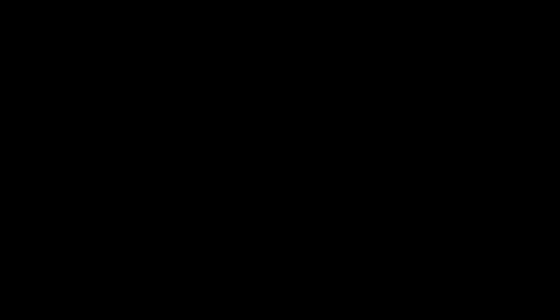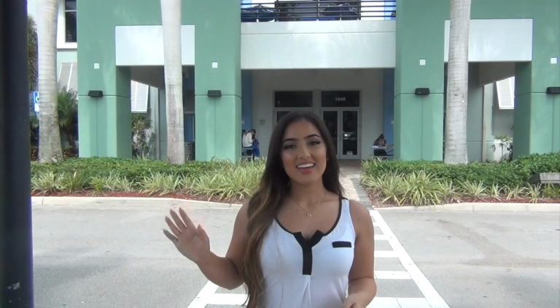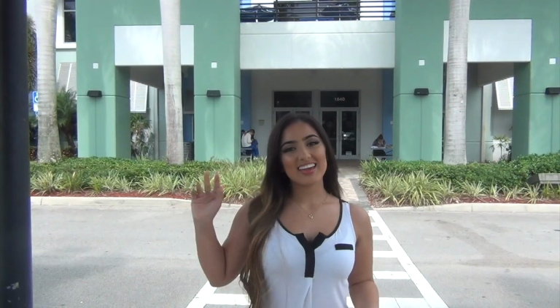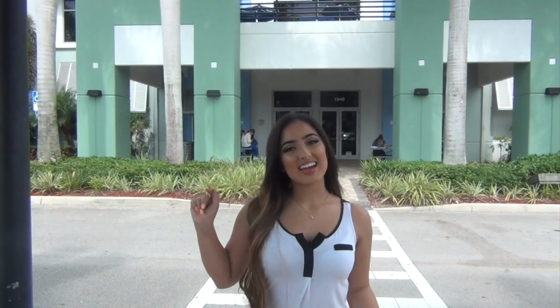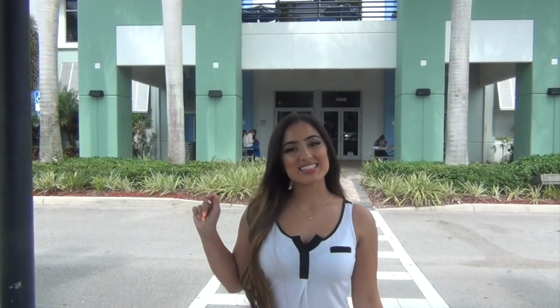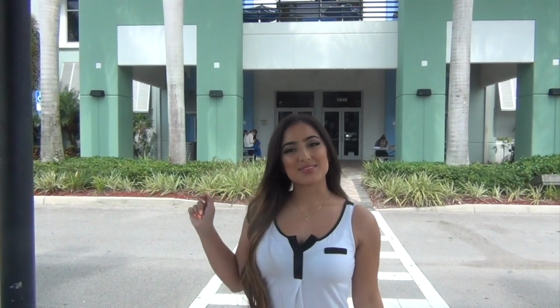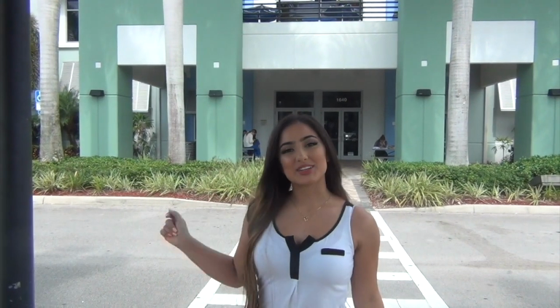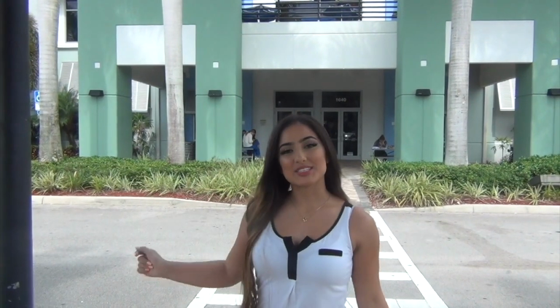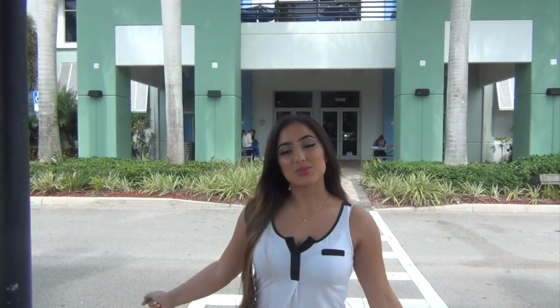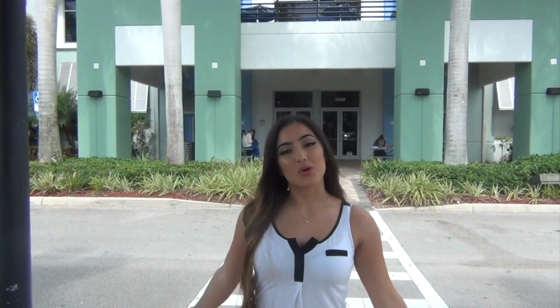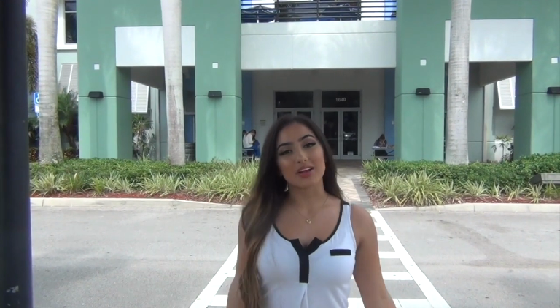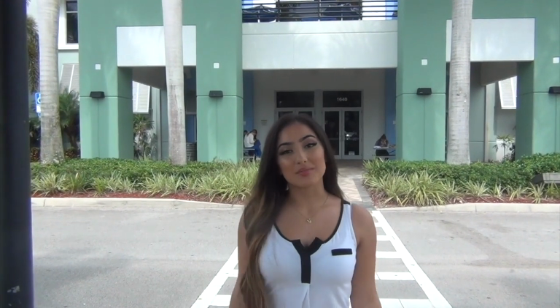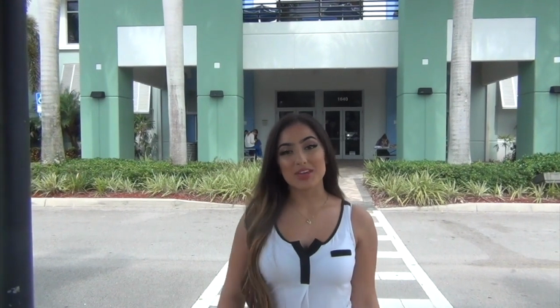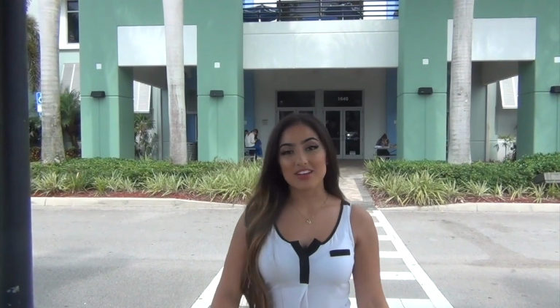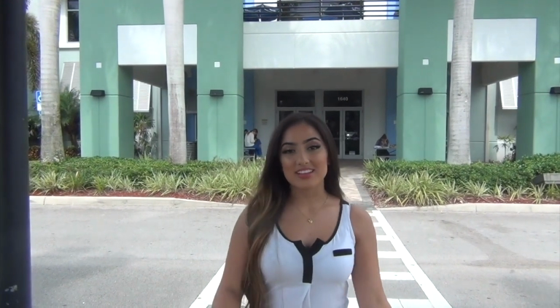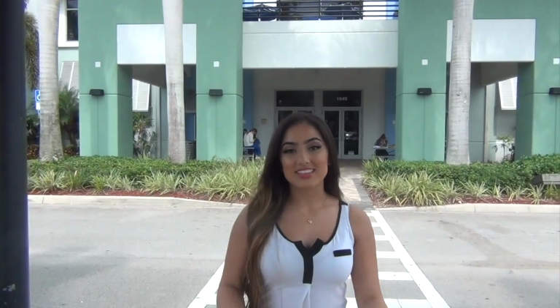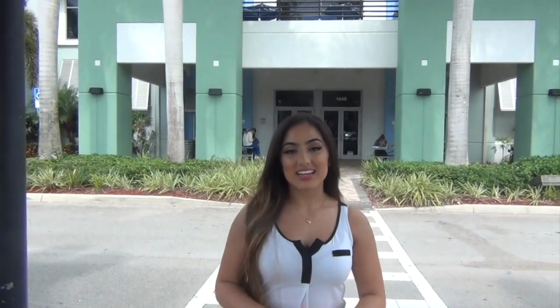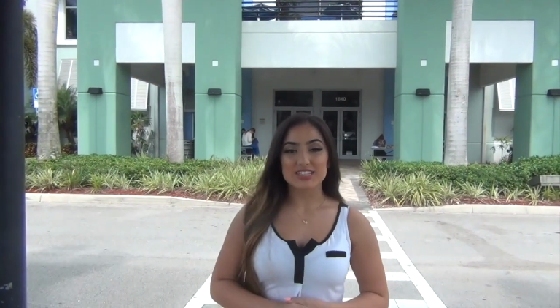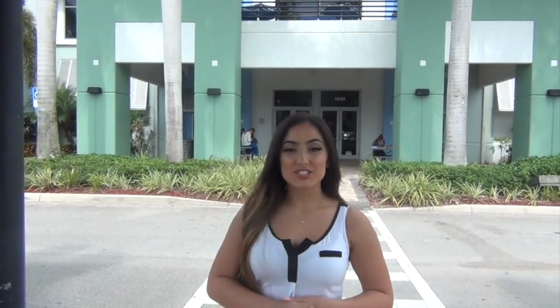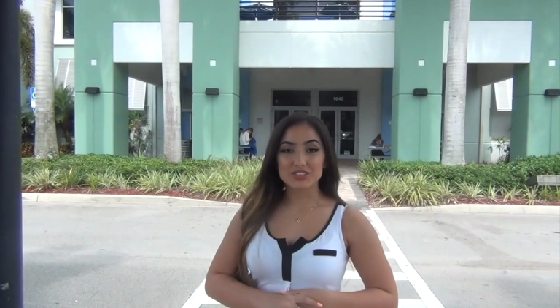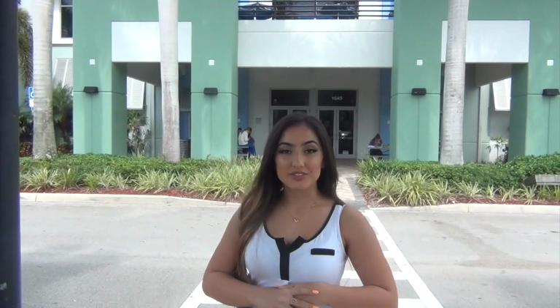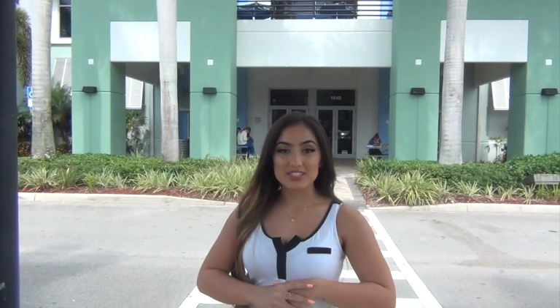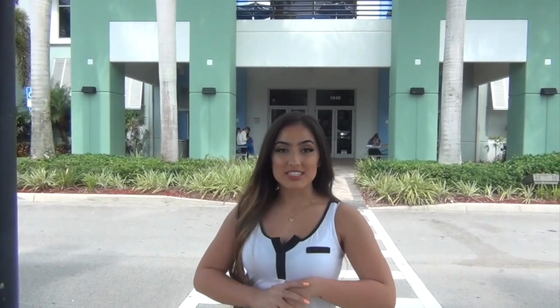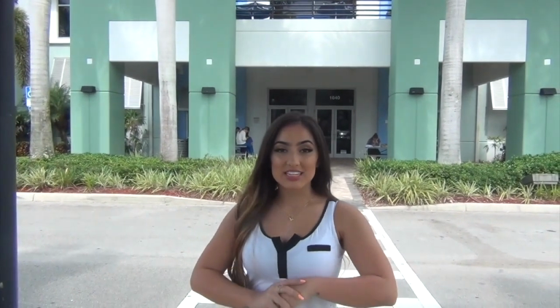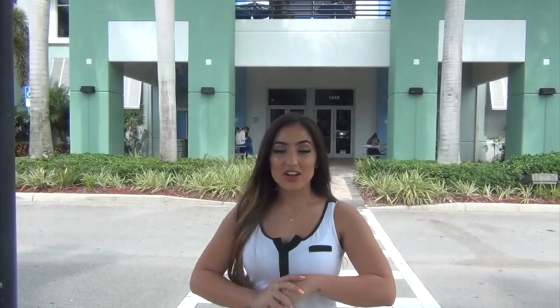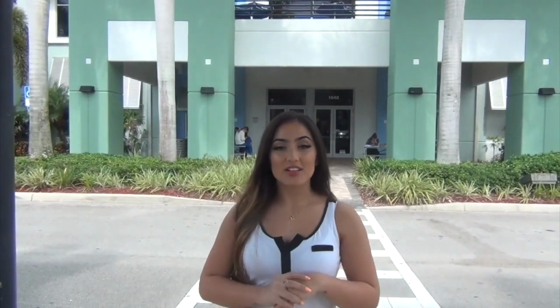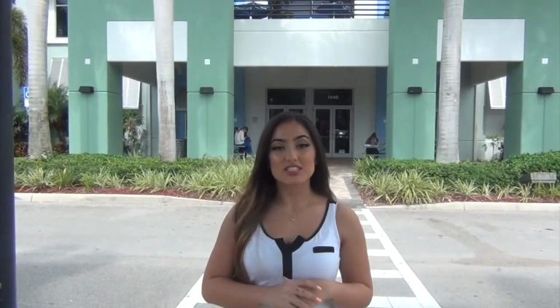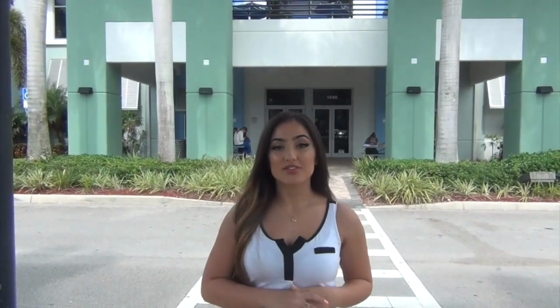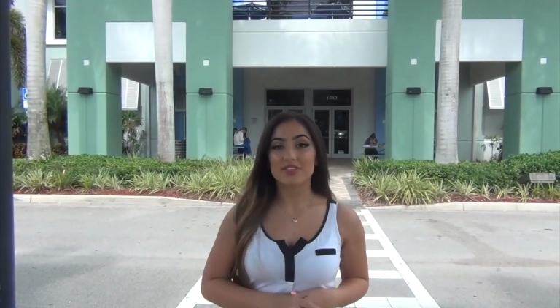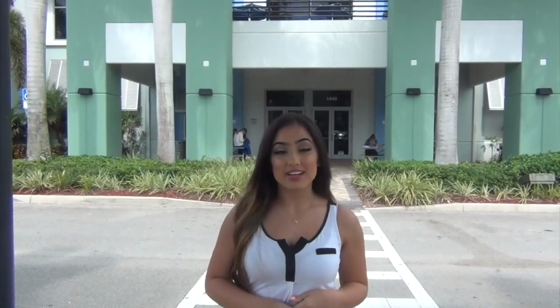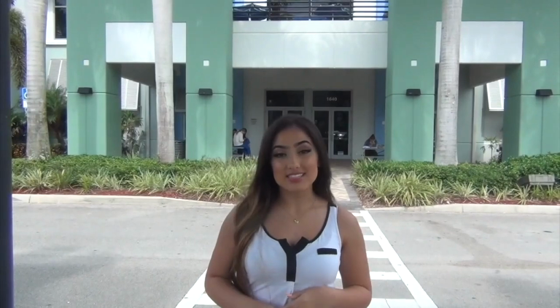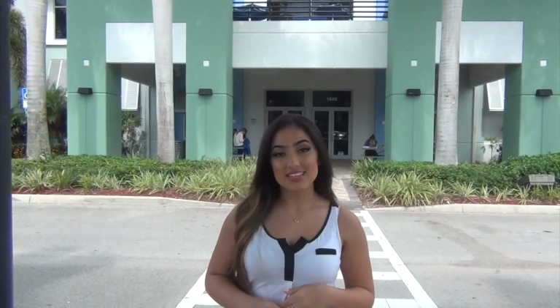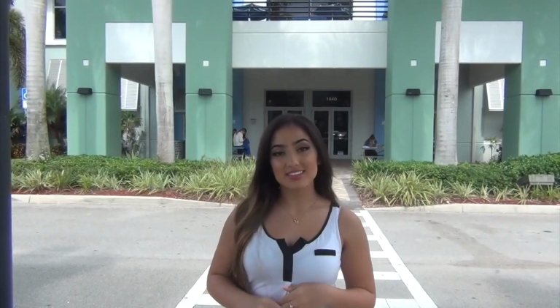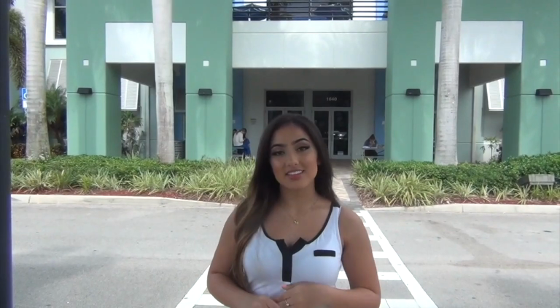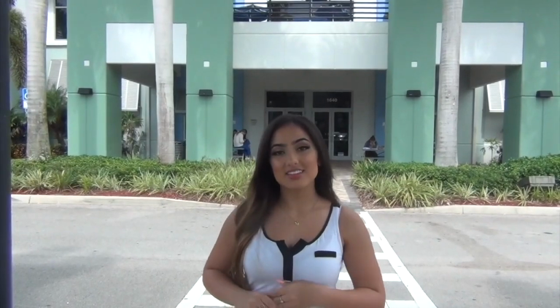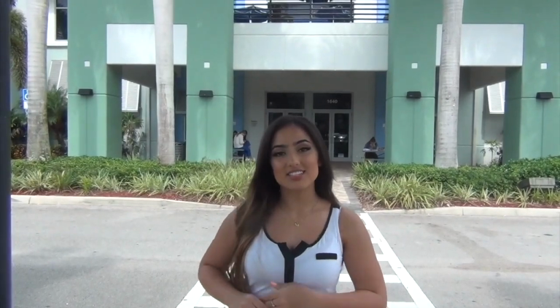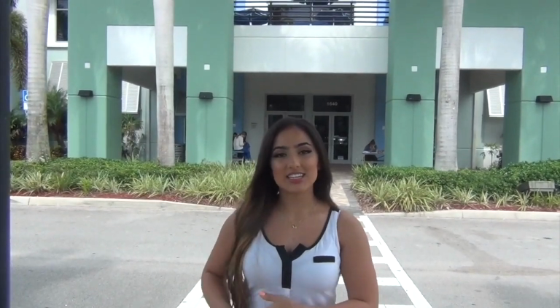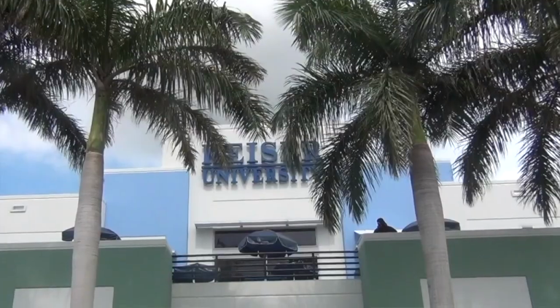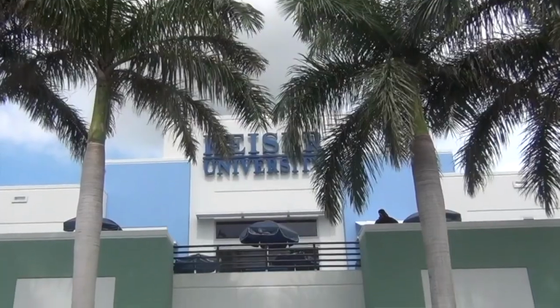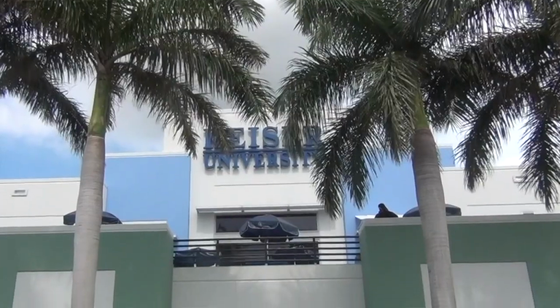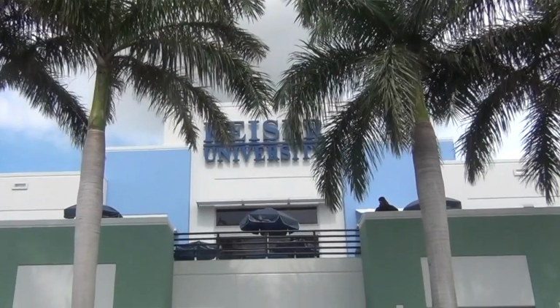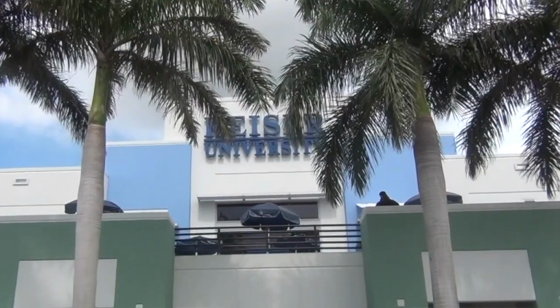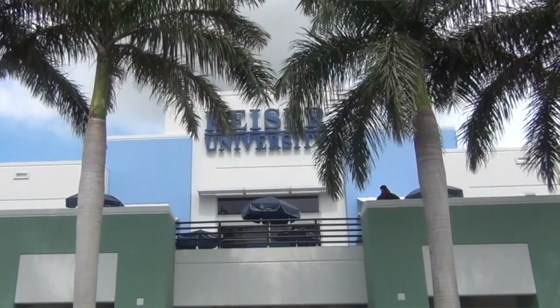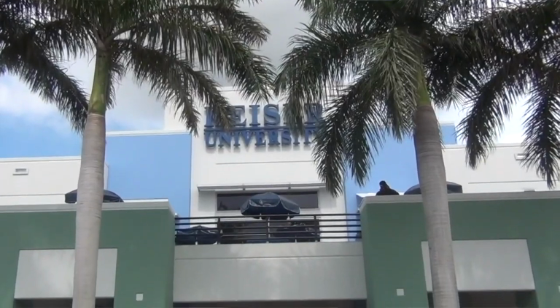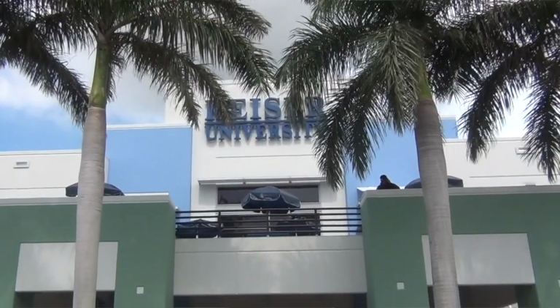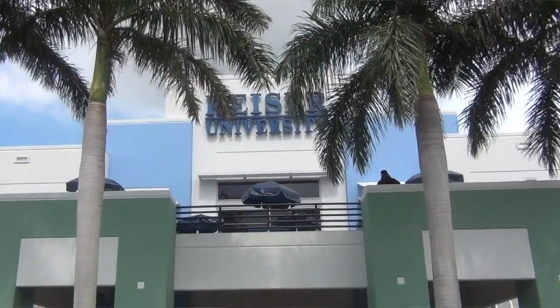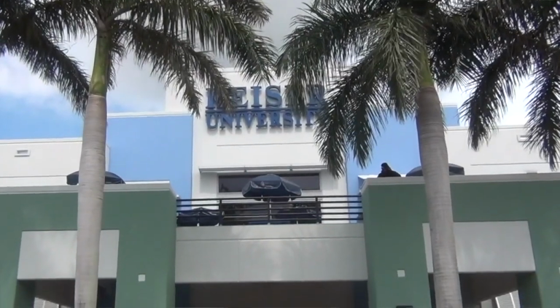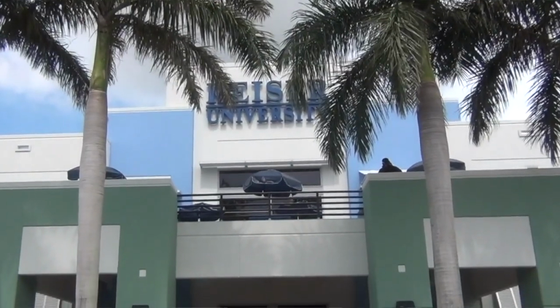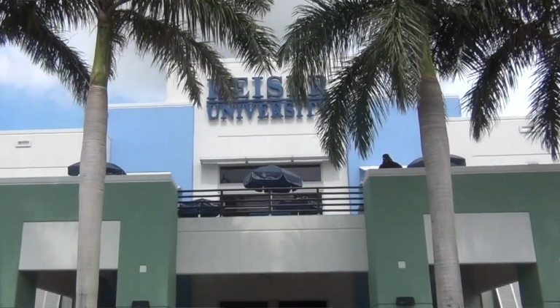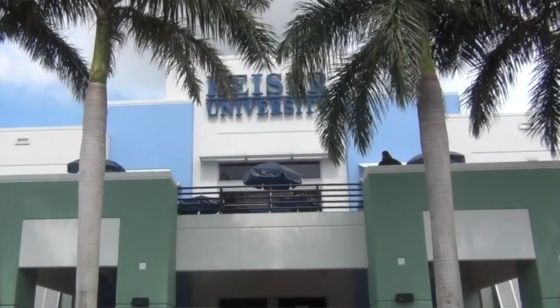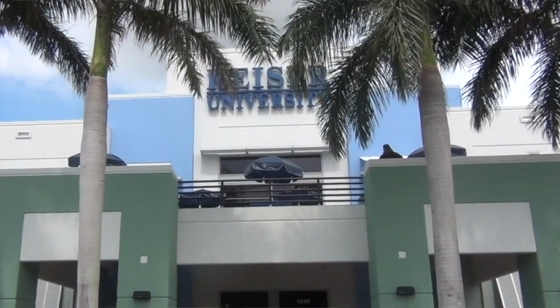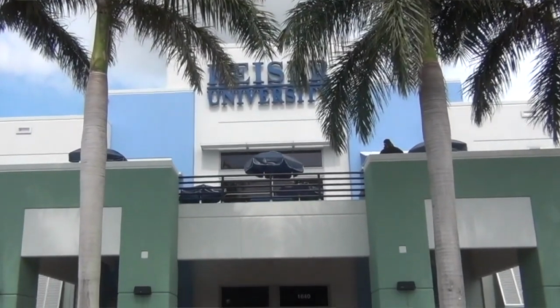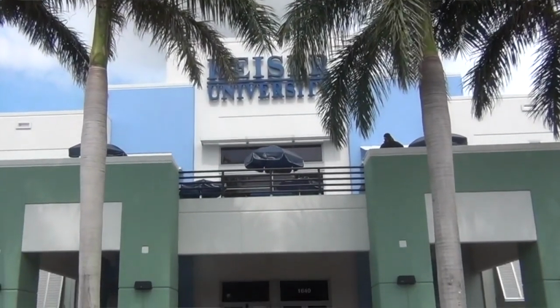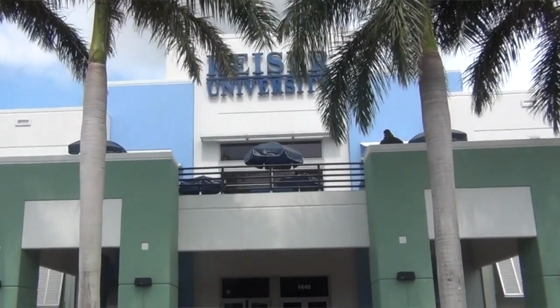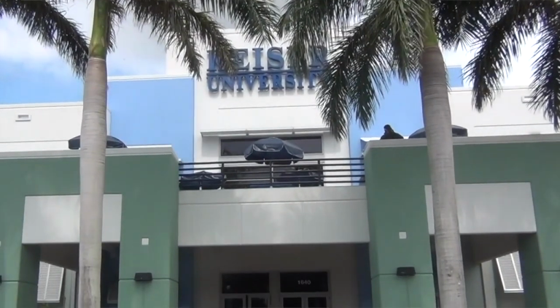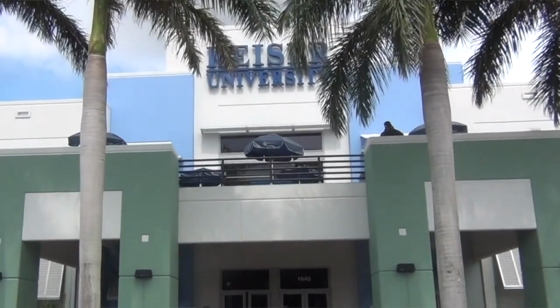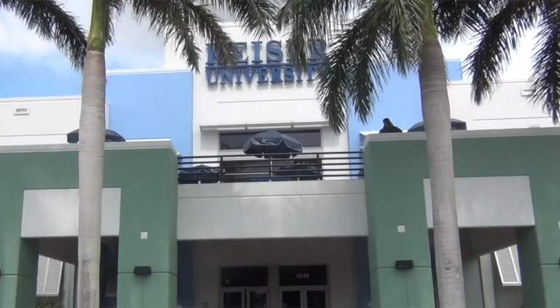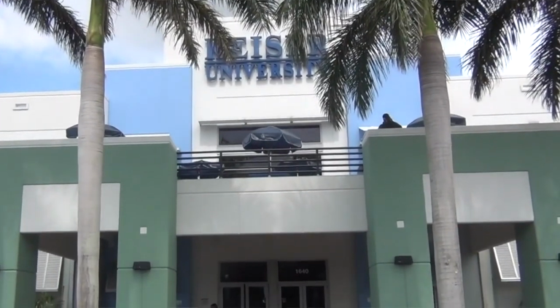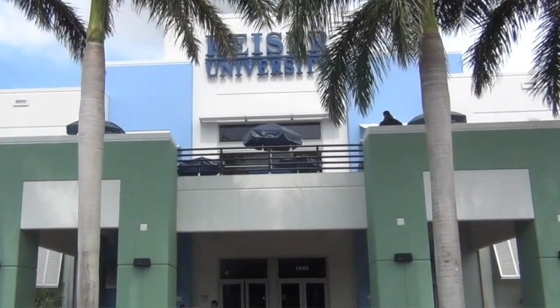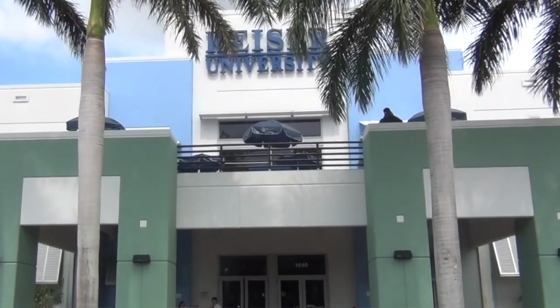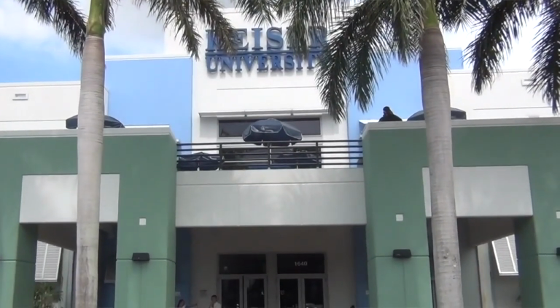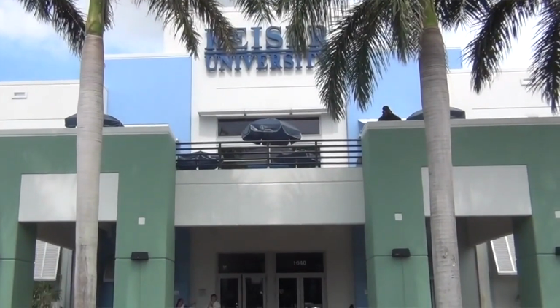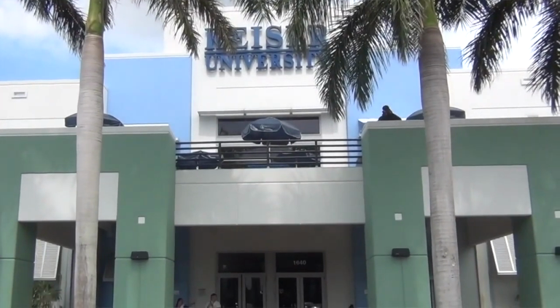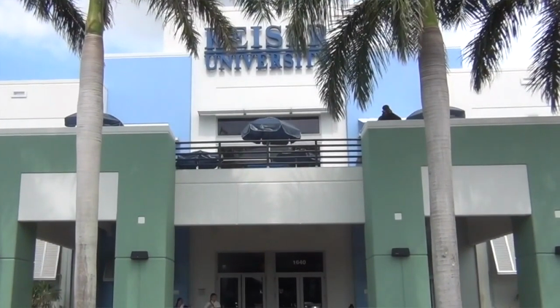Hey guys, I'm Vanessa Wong. I'm here at the Kaiser University College of Advanced Technology and I wanted to take you along on a quick tour of our Pembroke Pines campus.